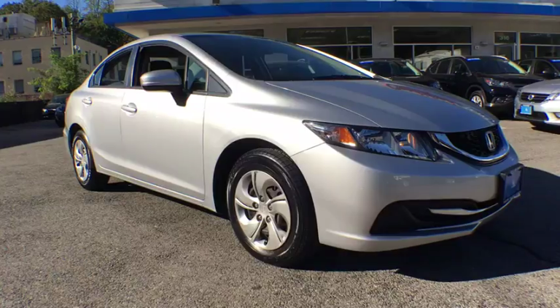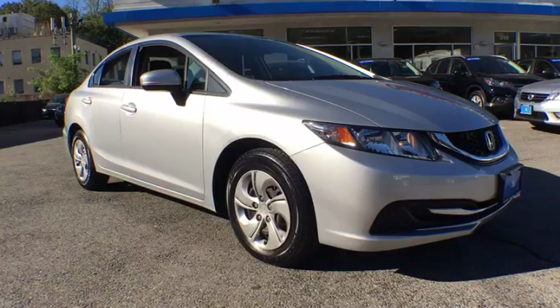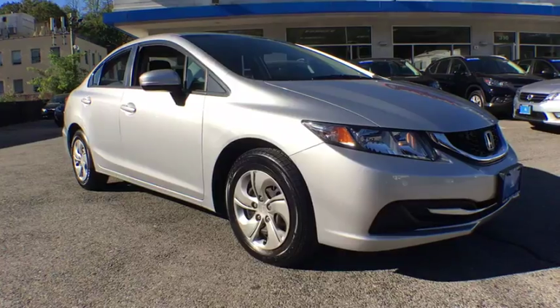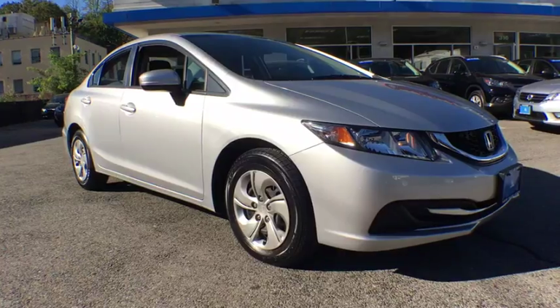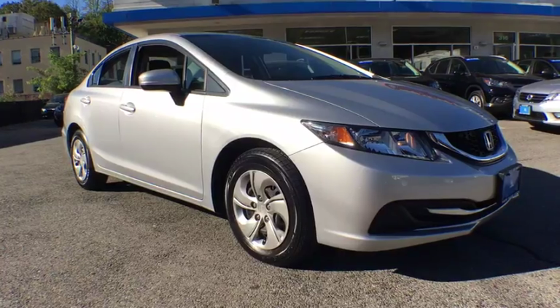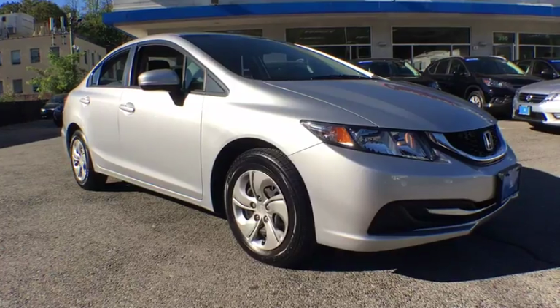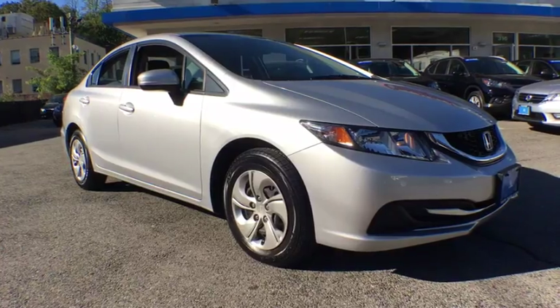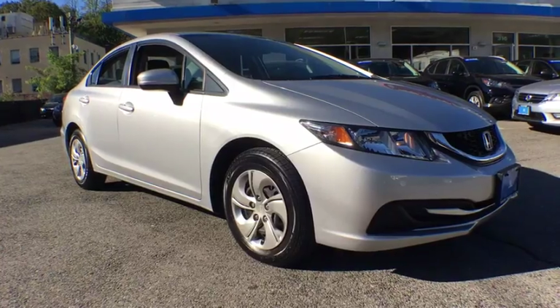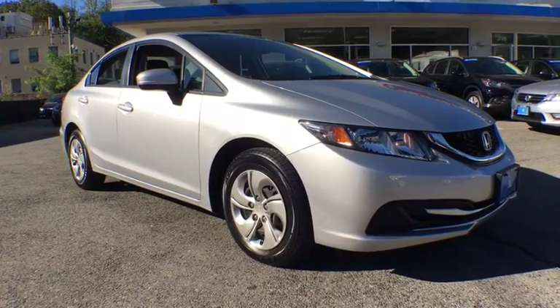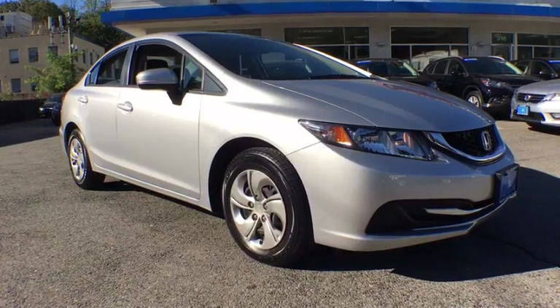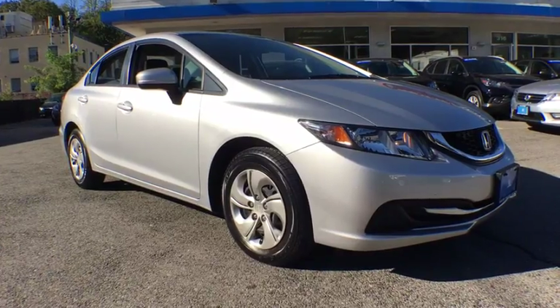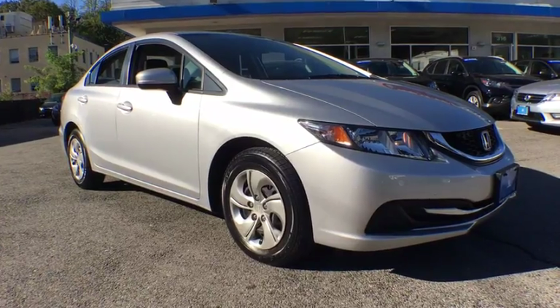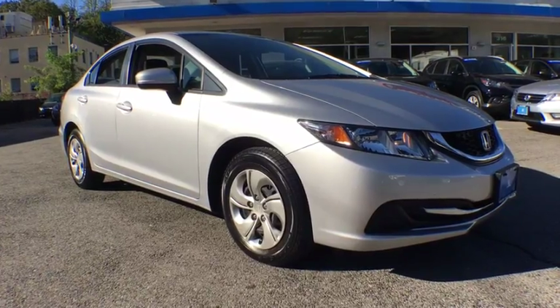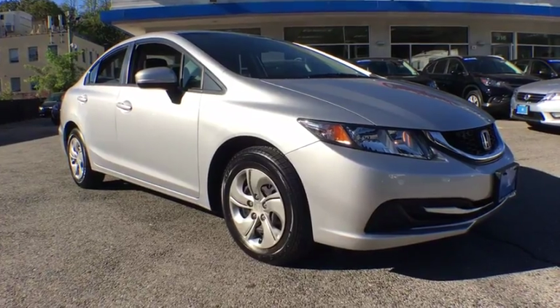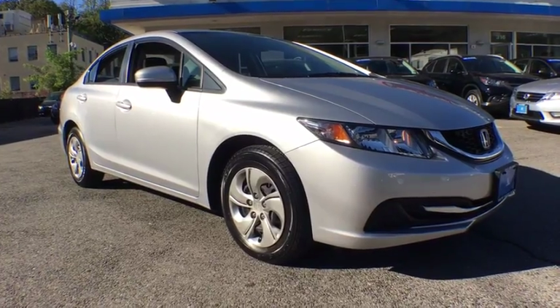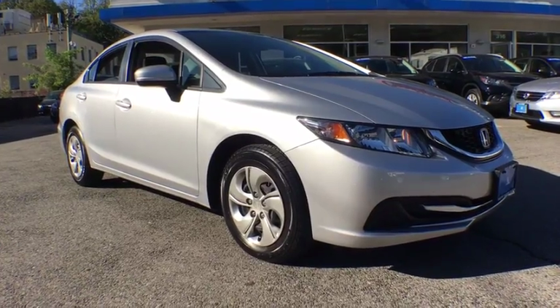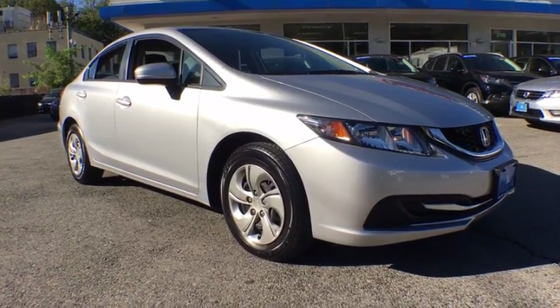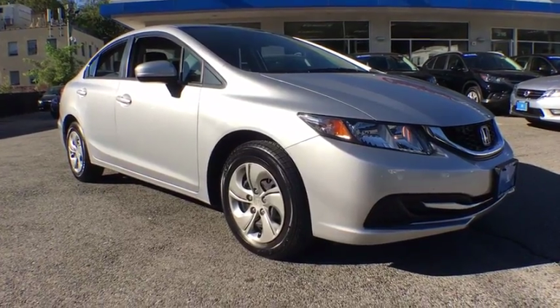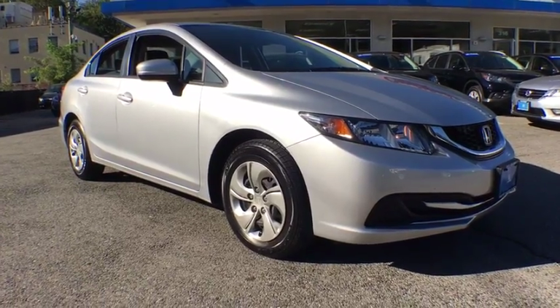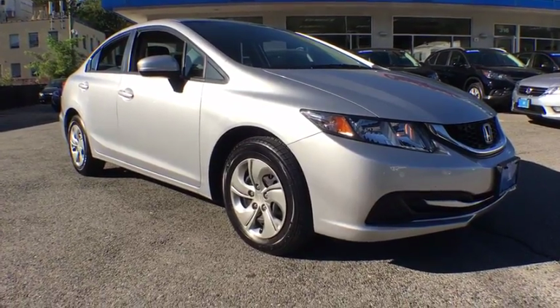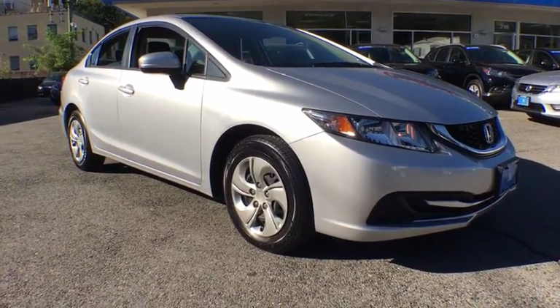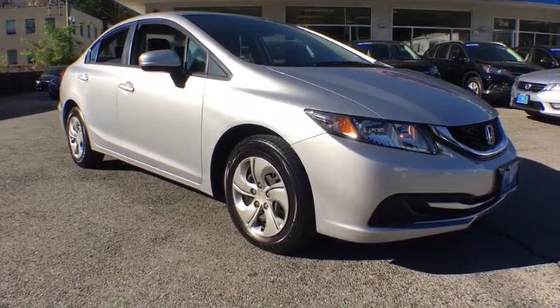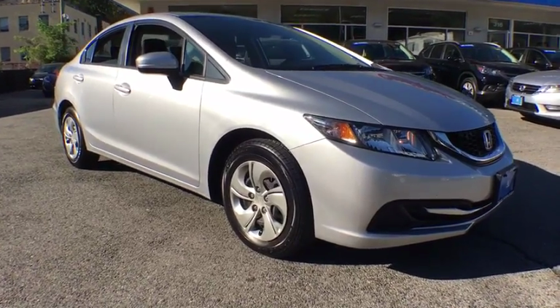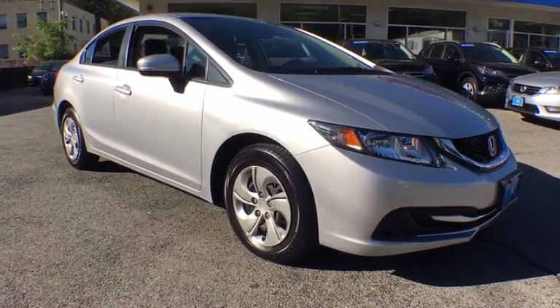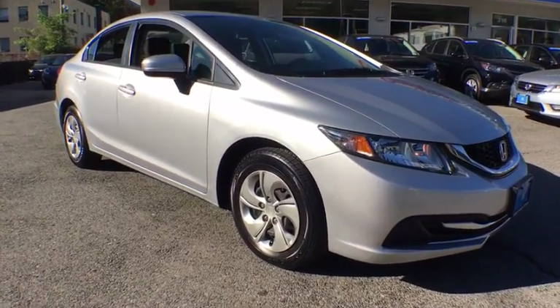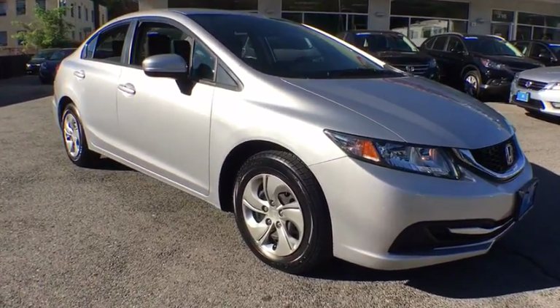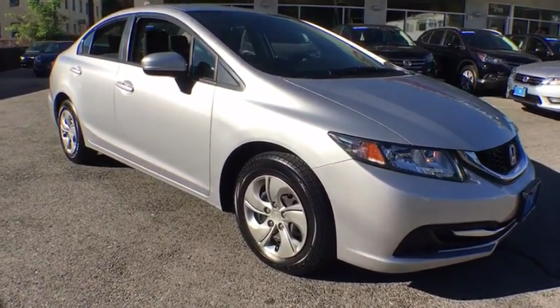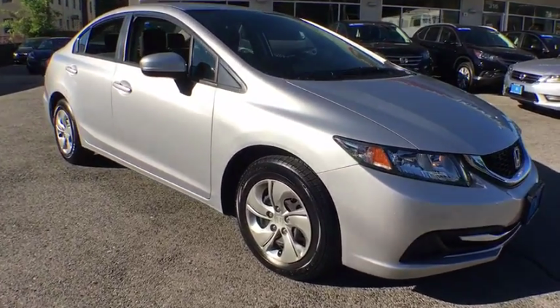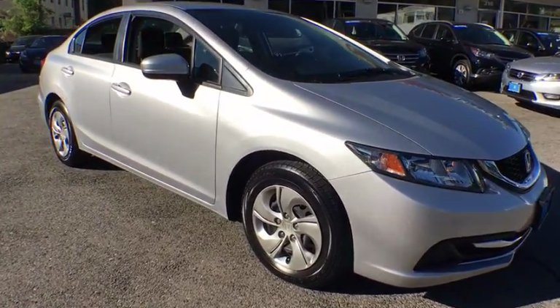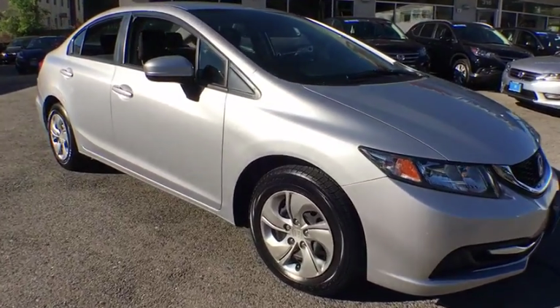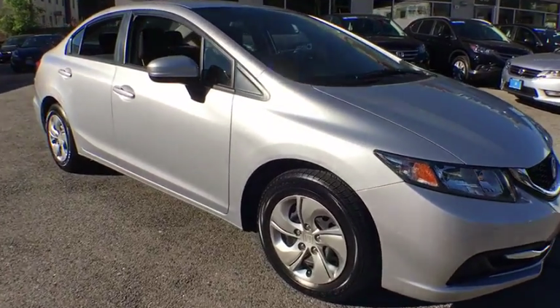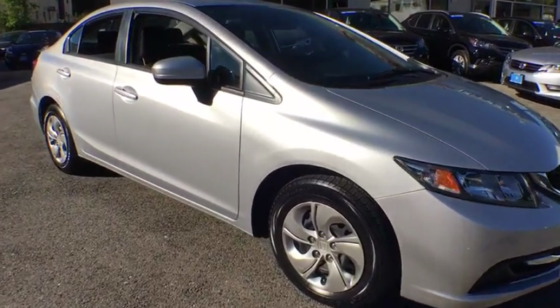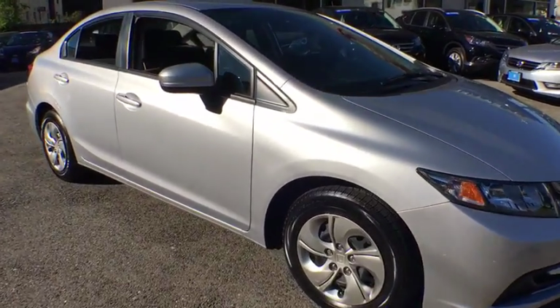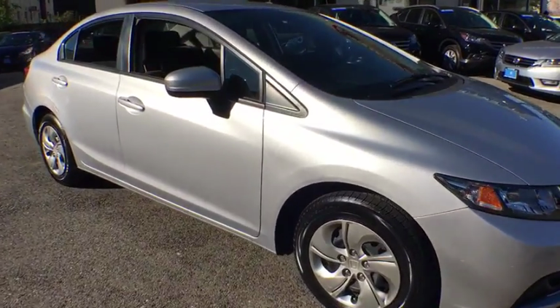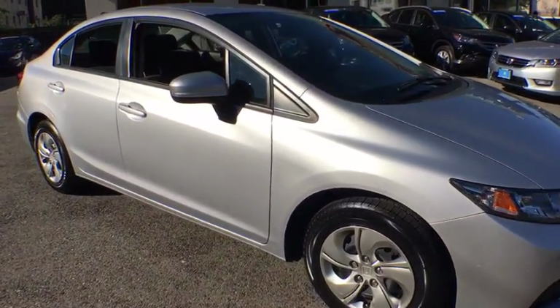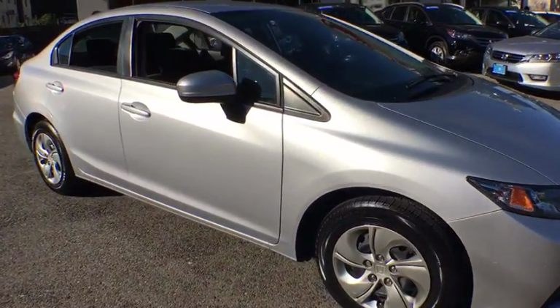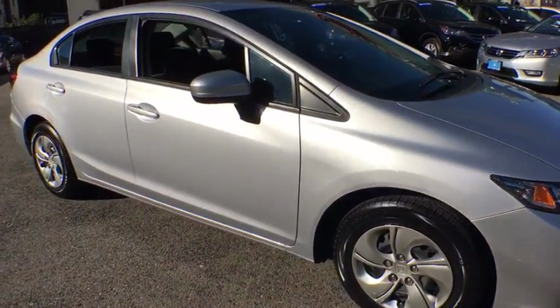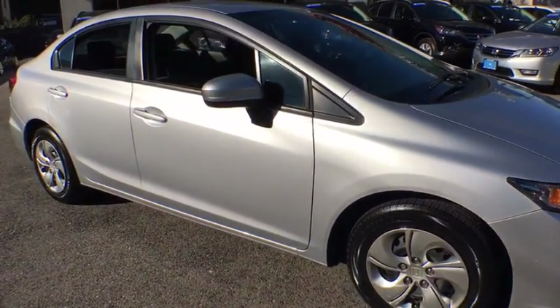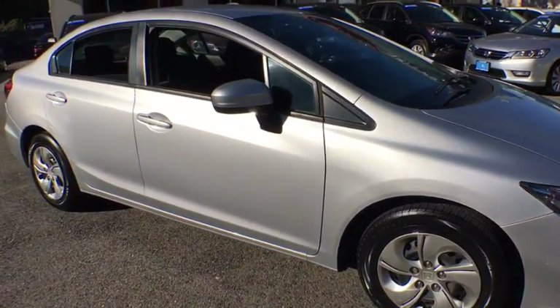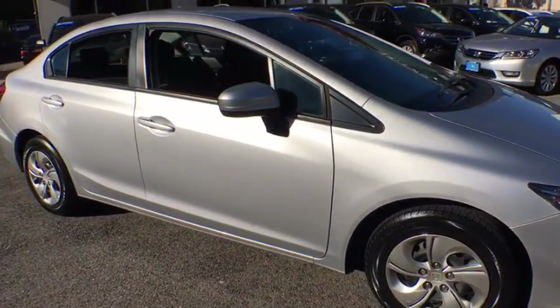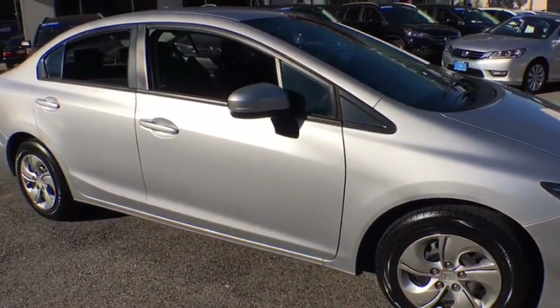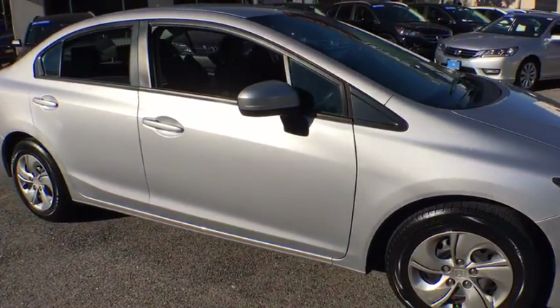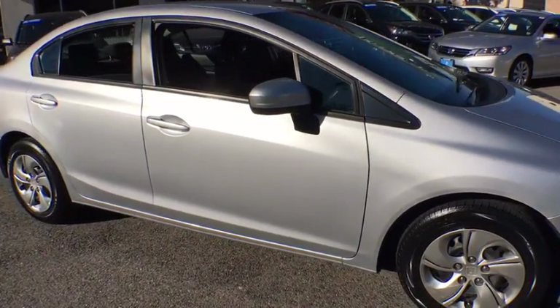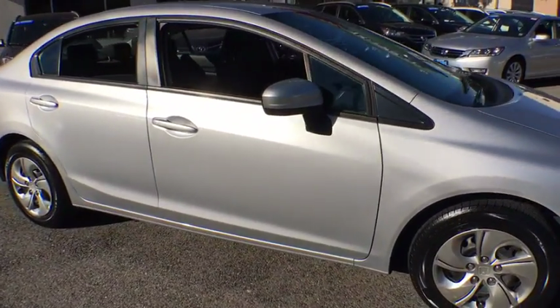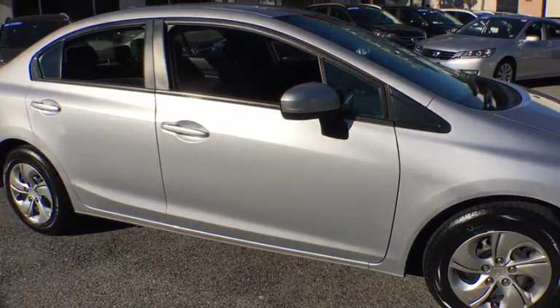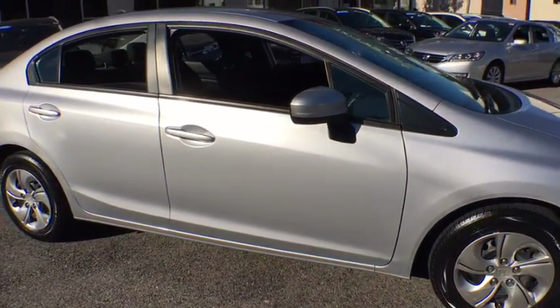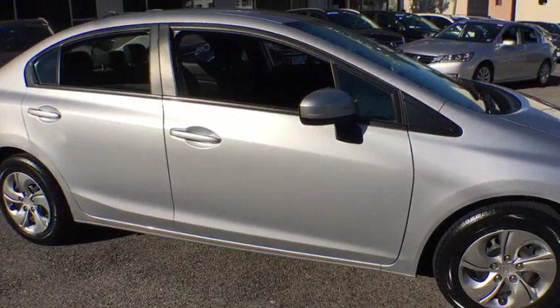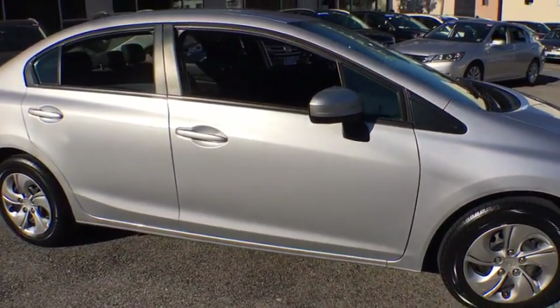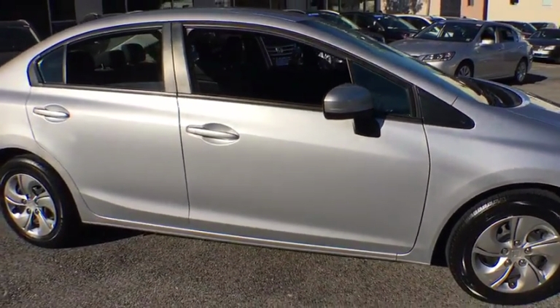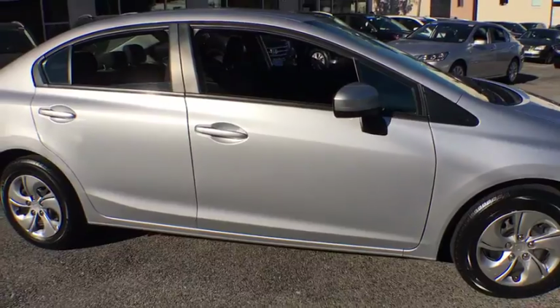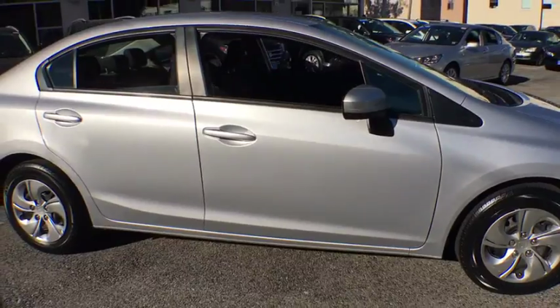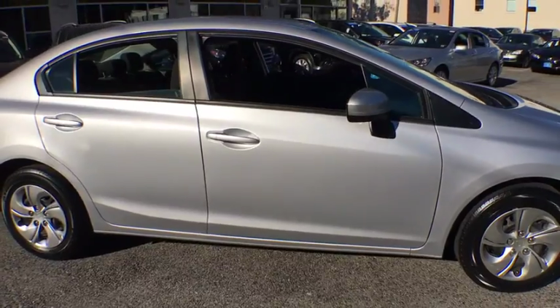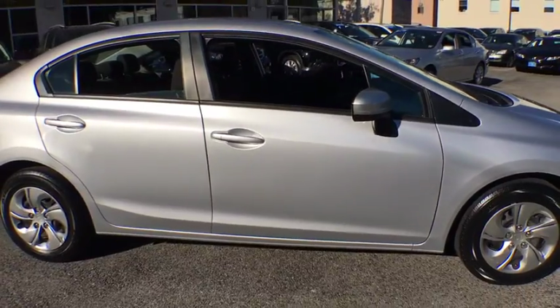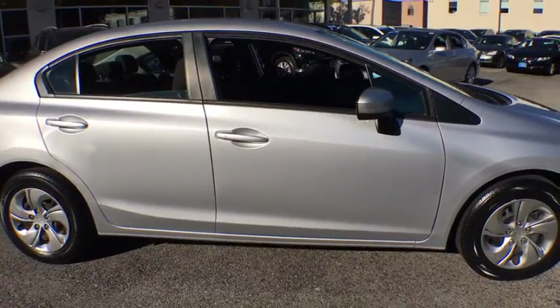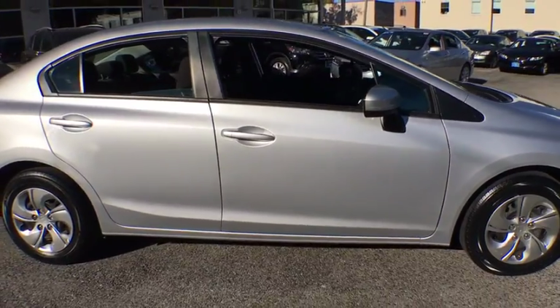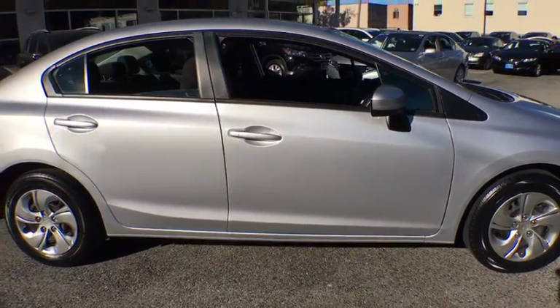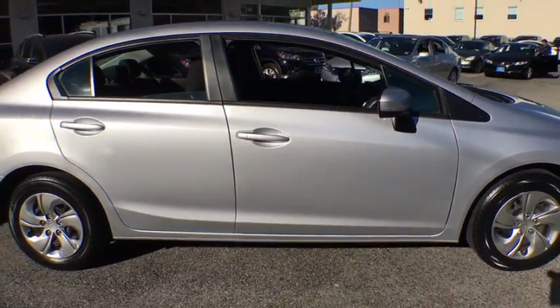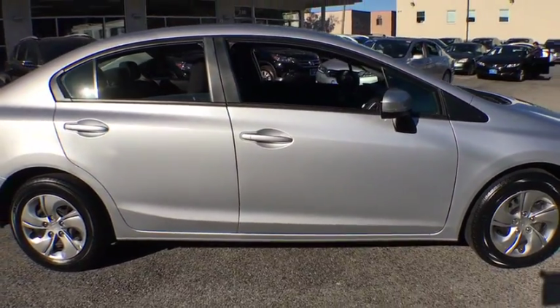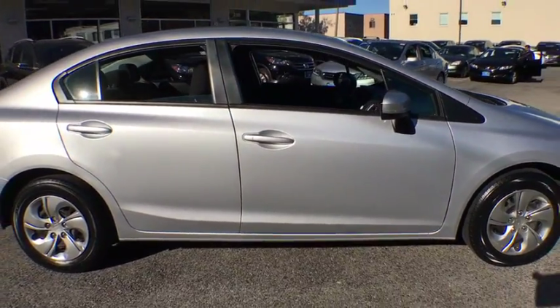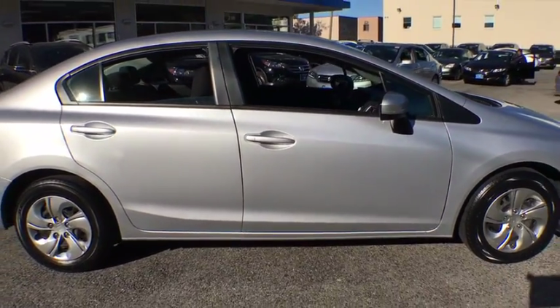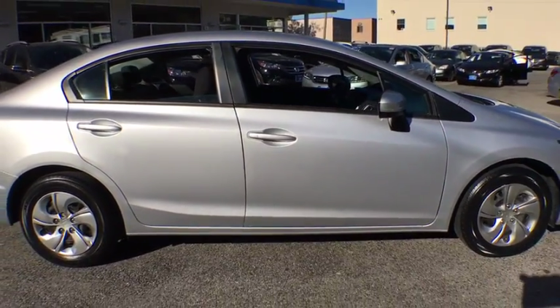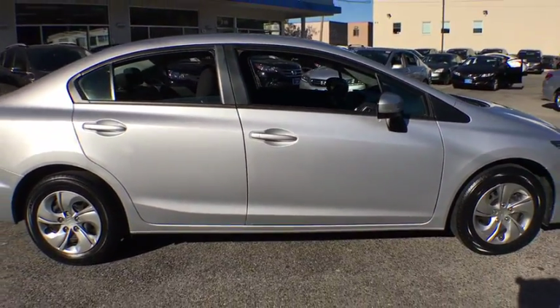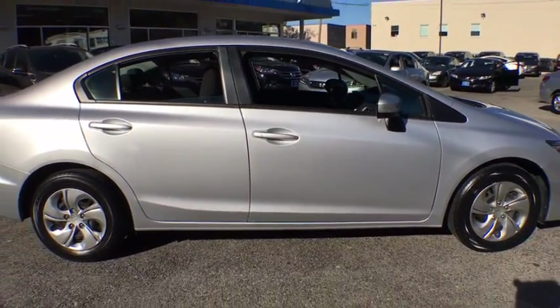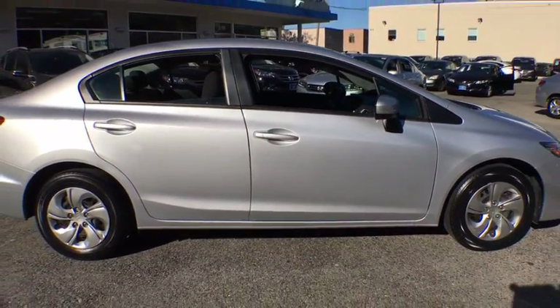The 2014 Honda Civic. Honda Civic: practical, awesome gas mileage, and incredibly reliable.